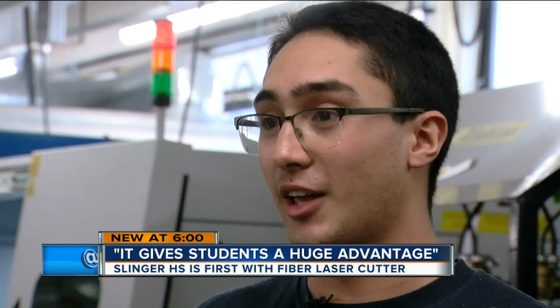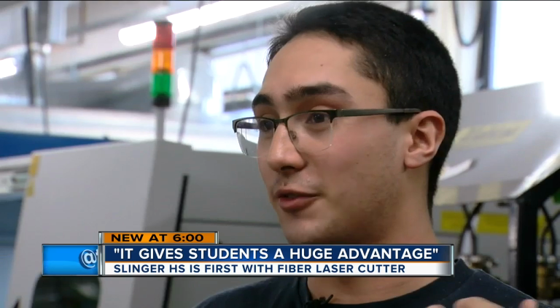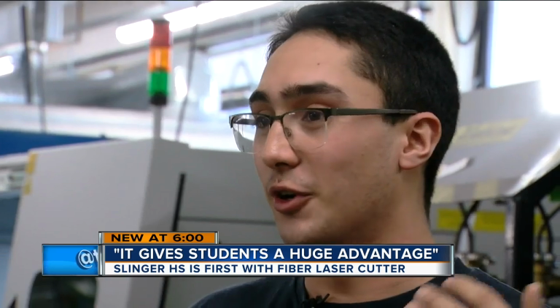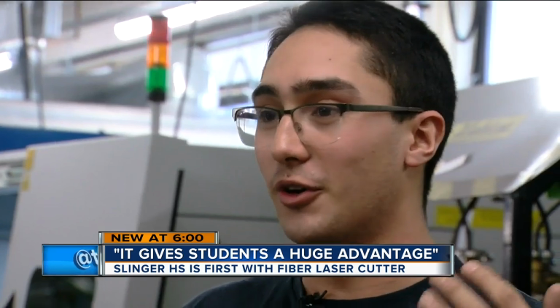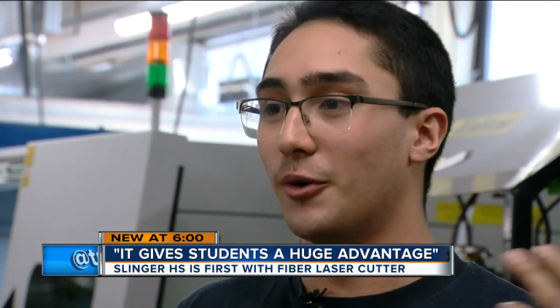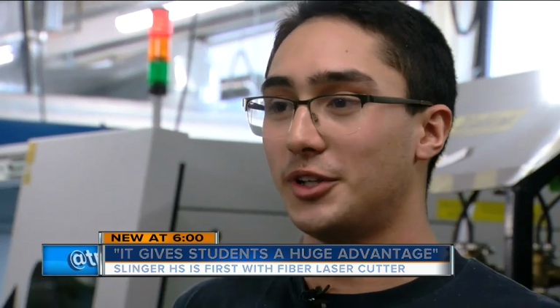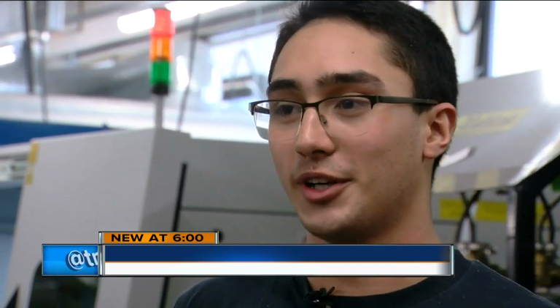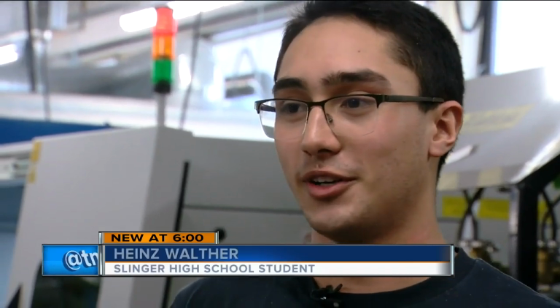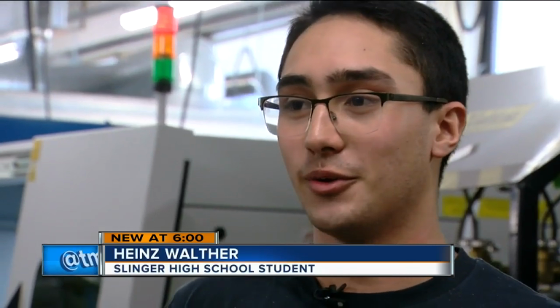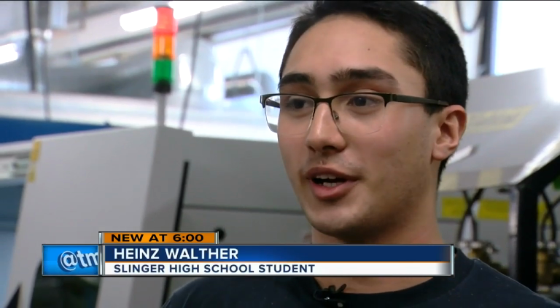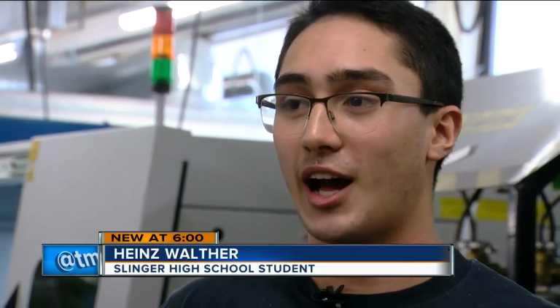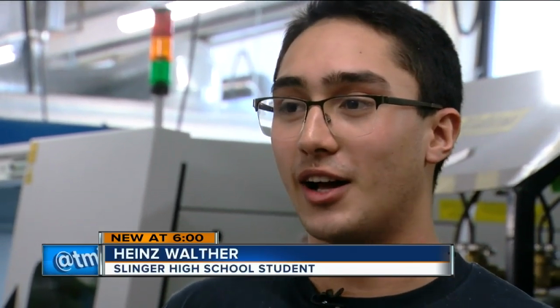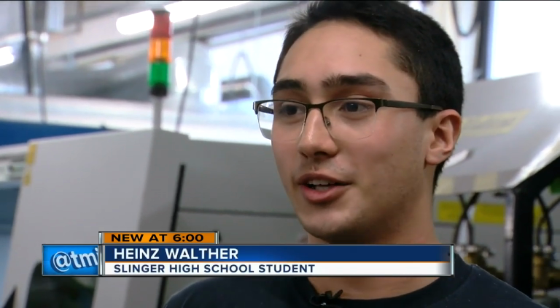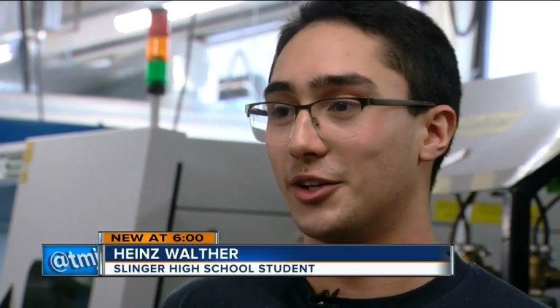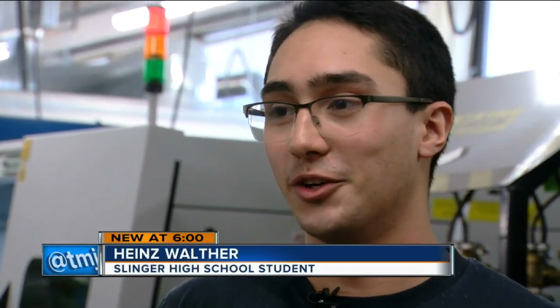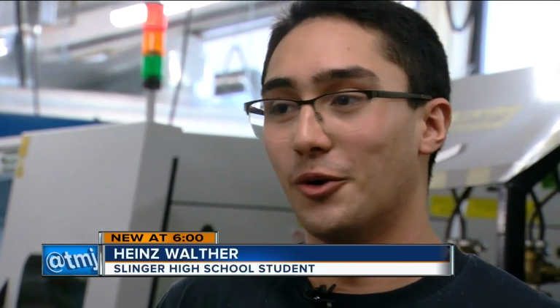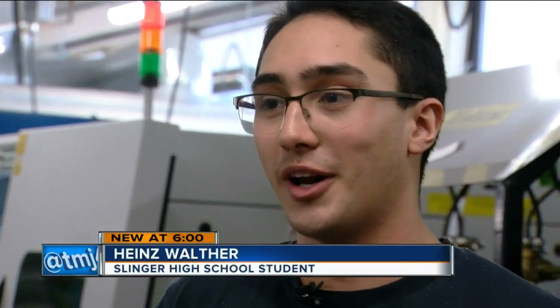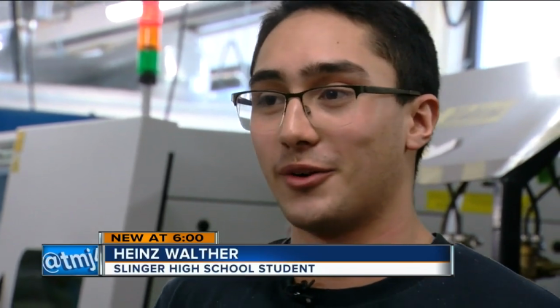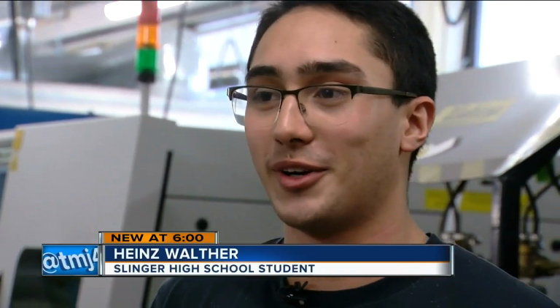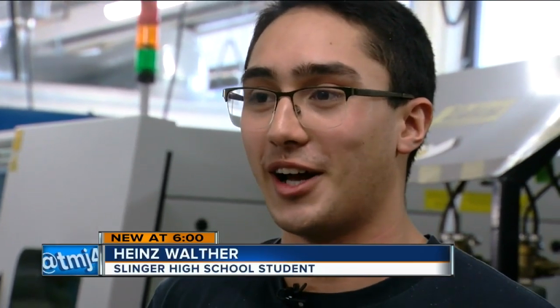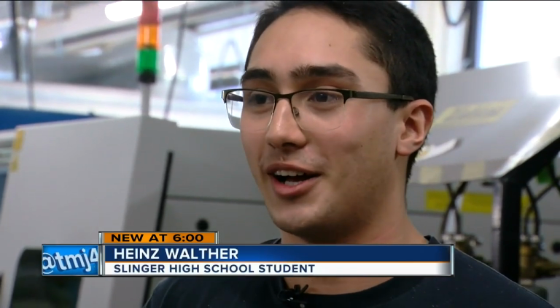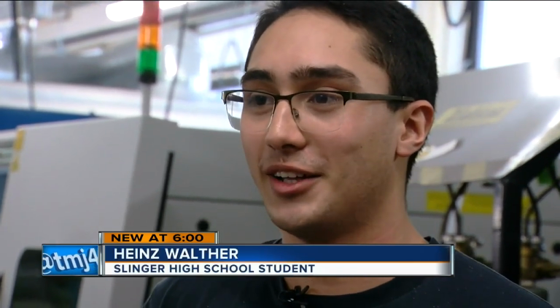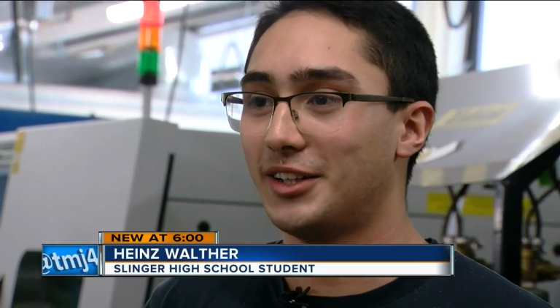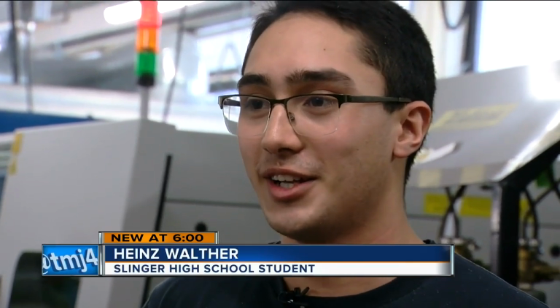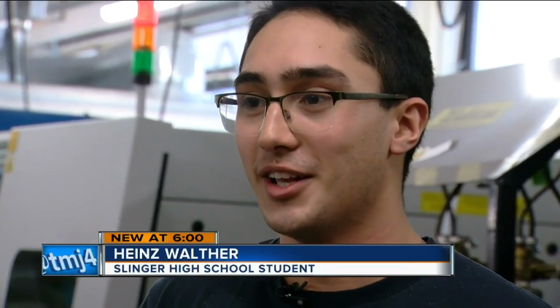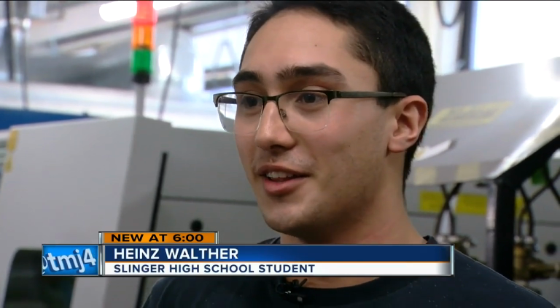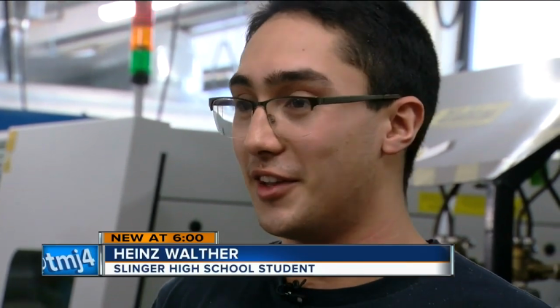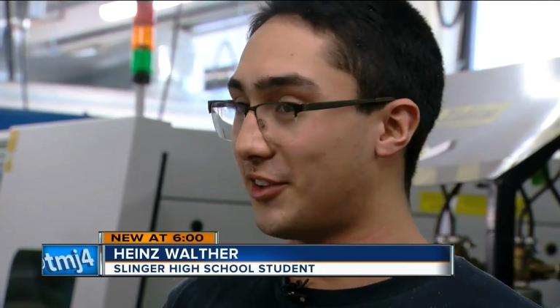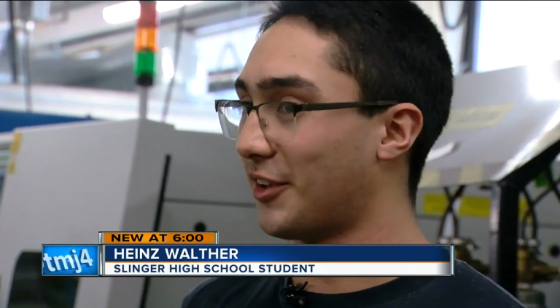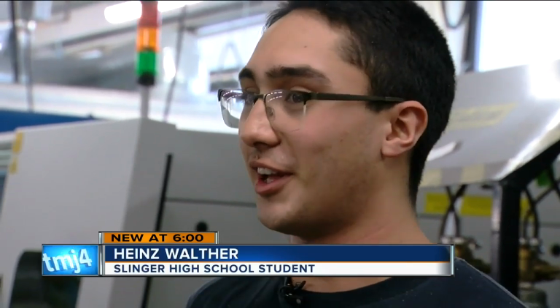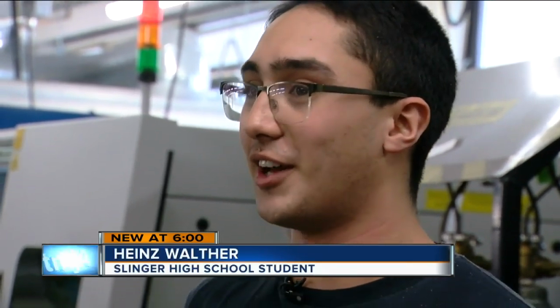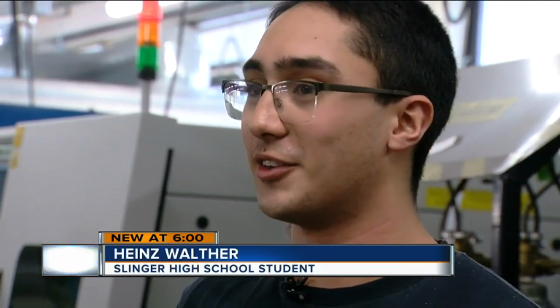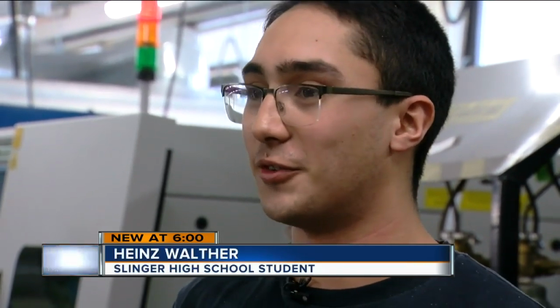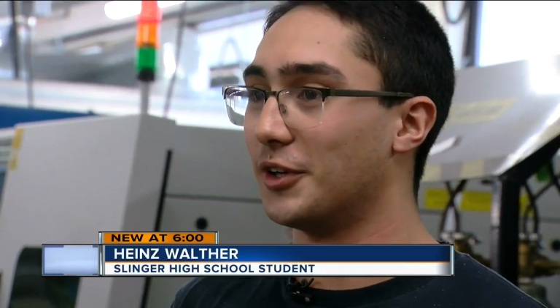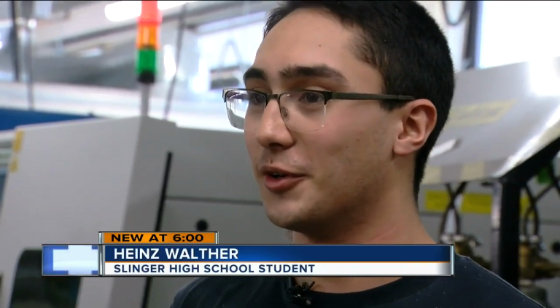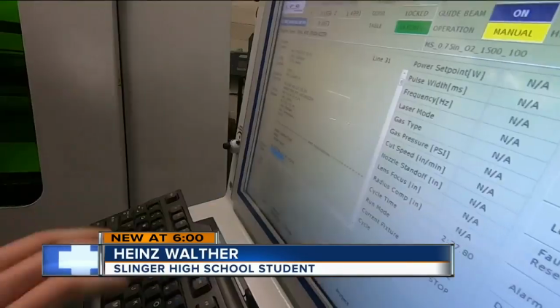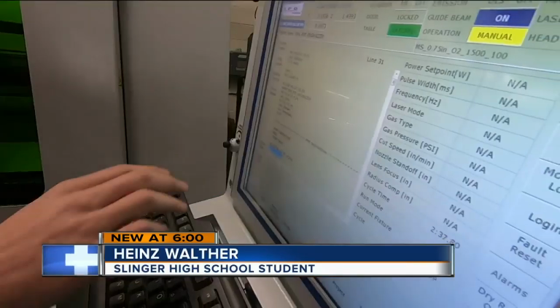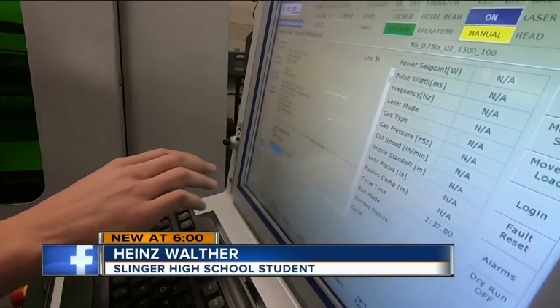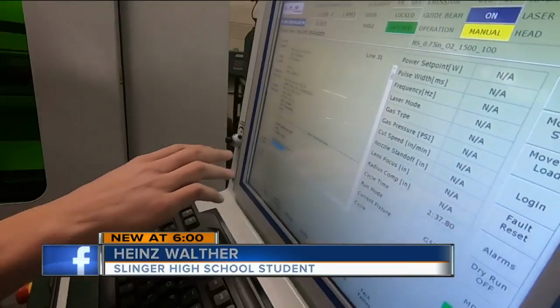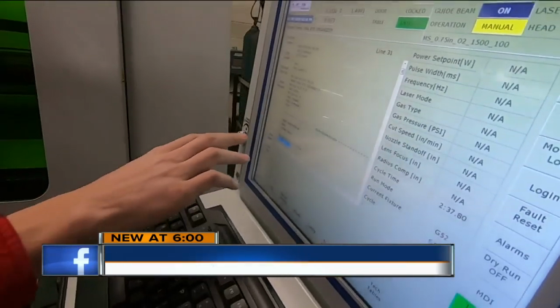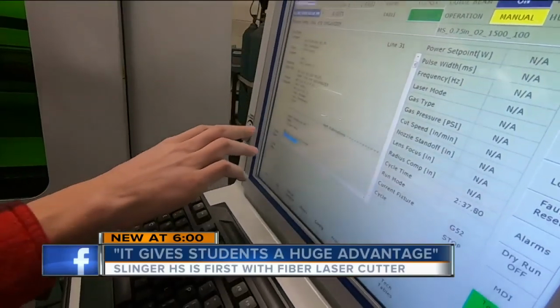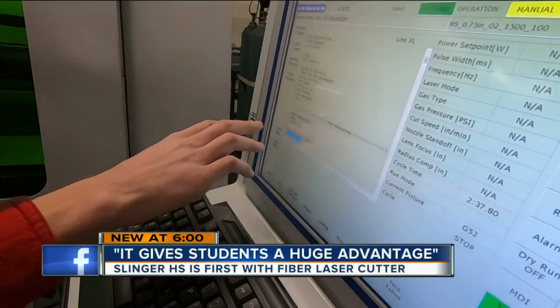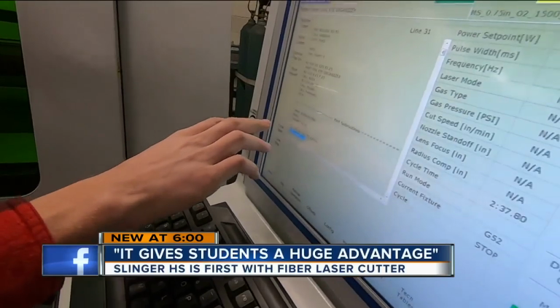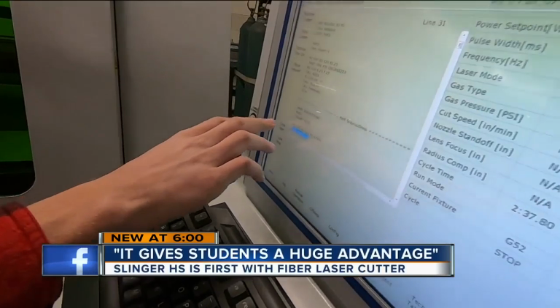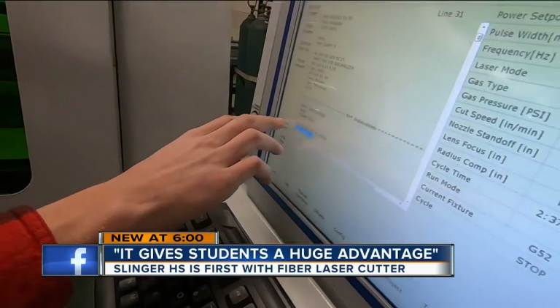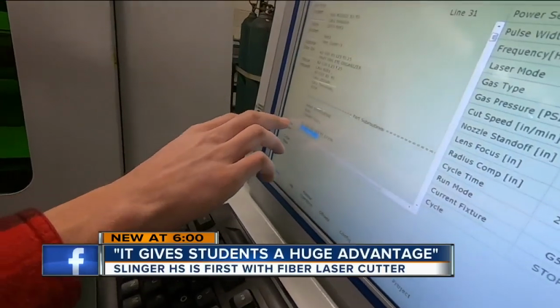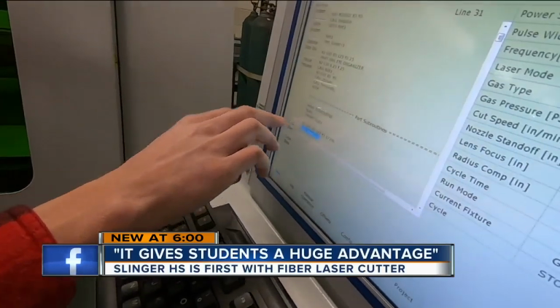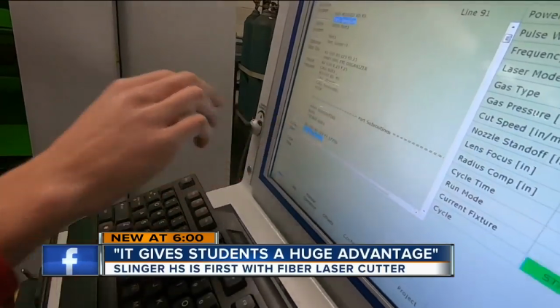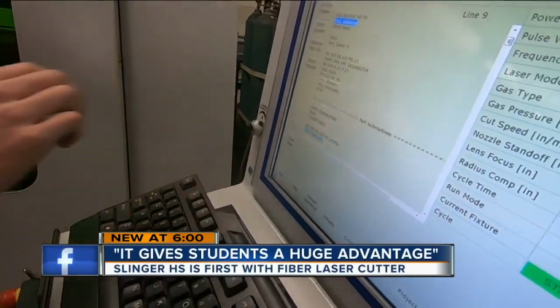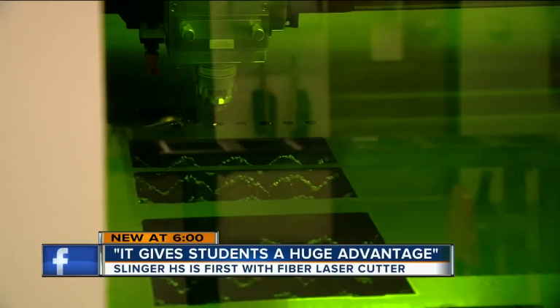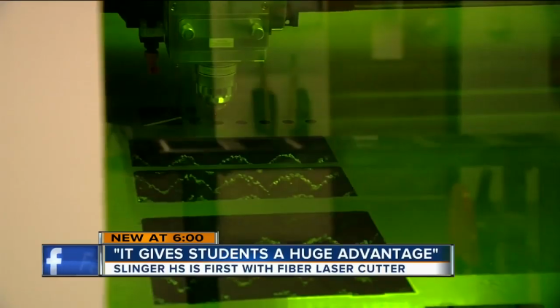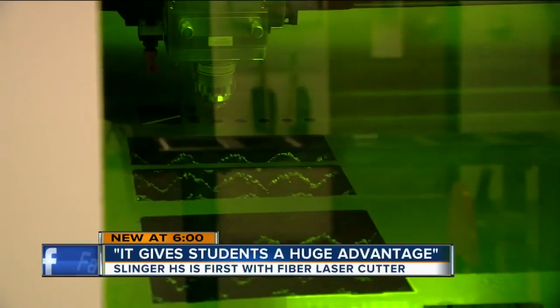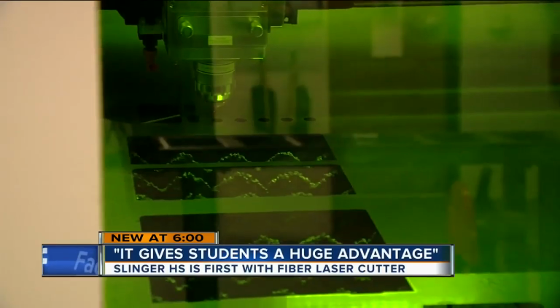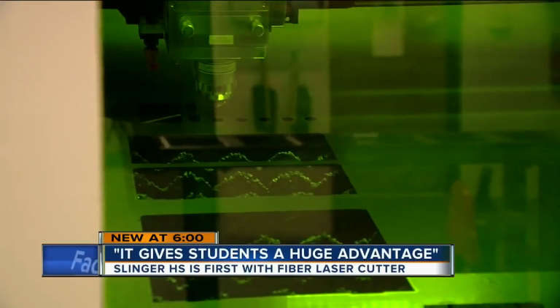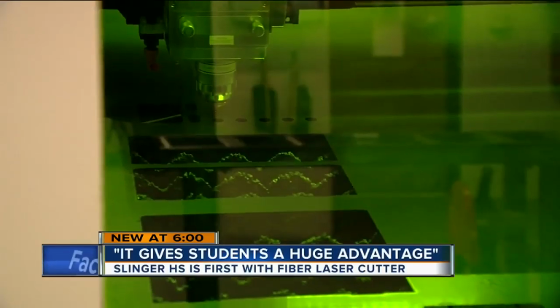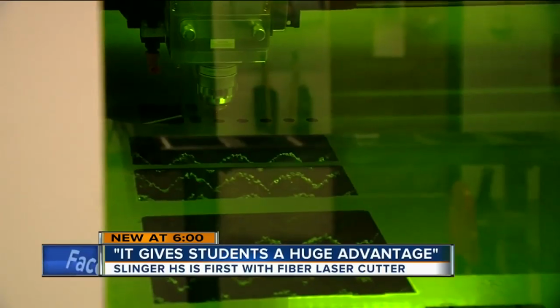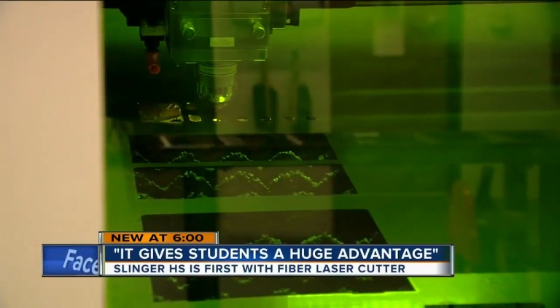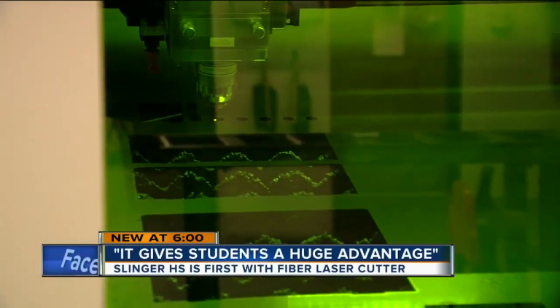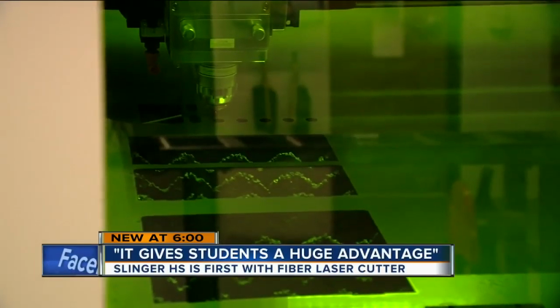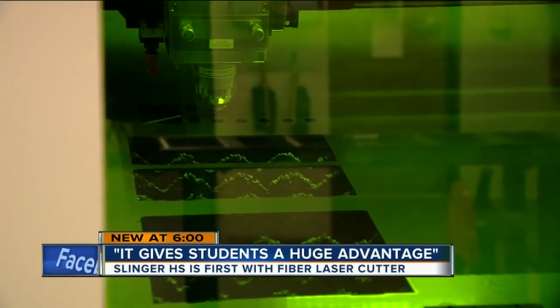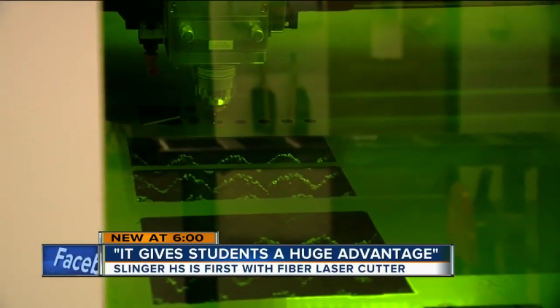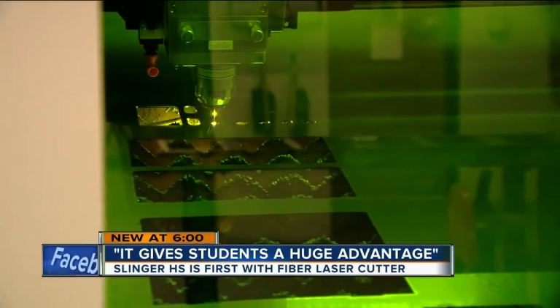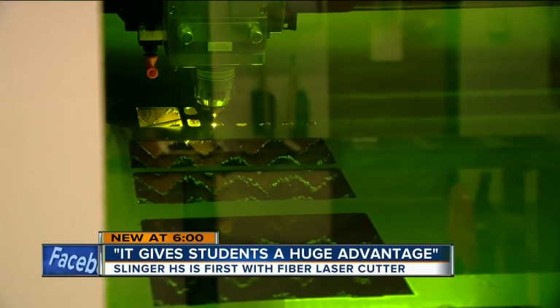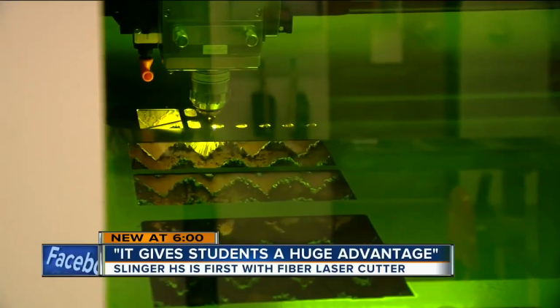If you don't know what you're going to do in college, or you don't want to go to college, these are the classes for you — because if you're good at this, businesses want you really bad.